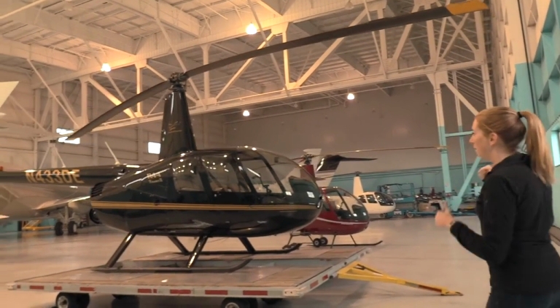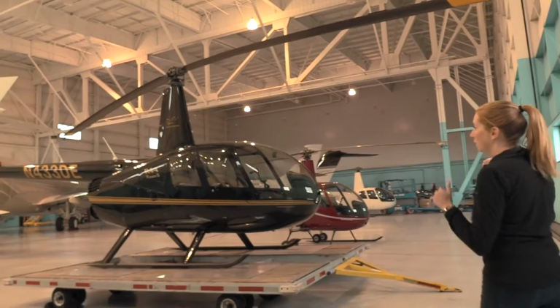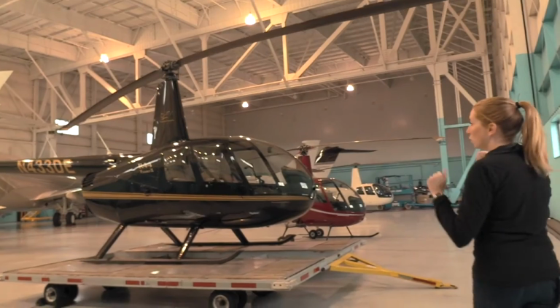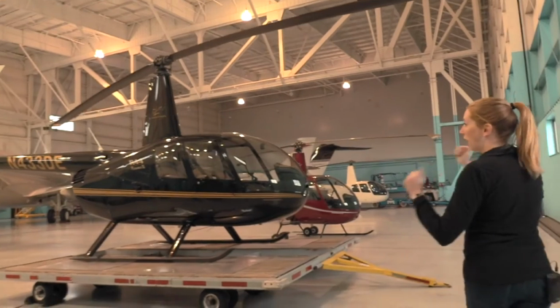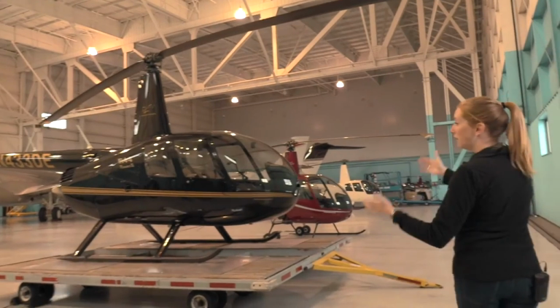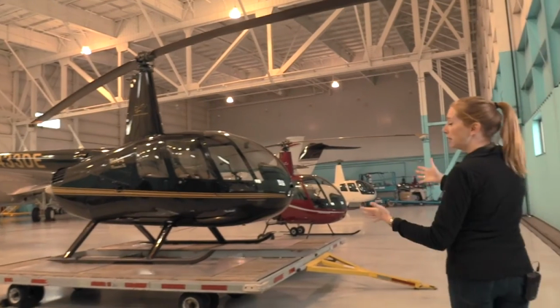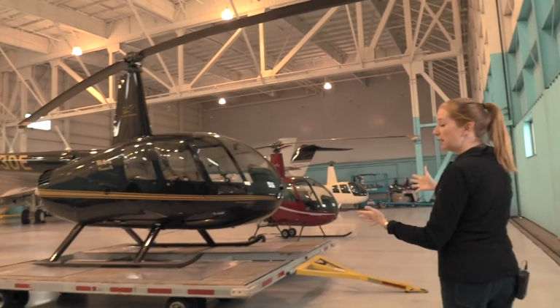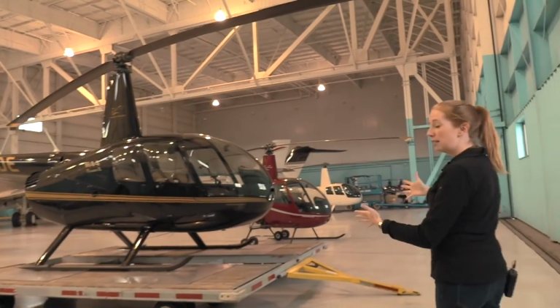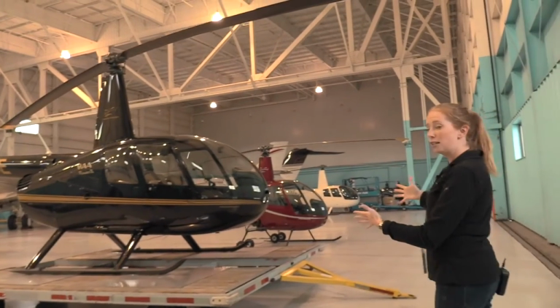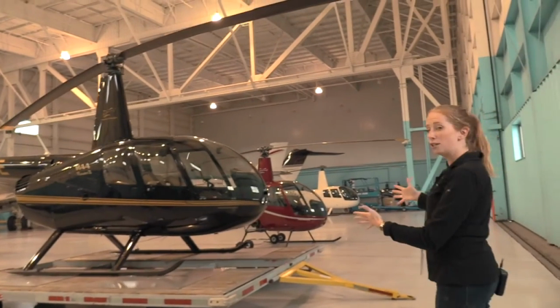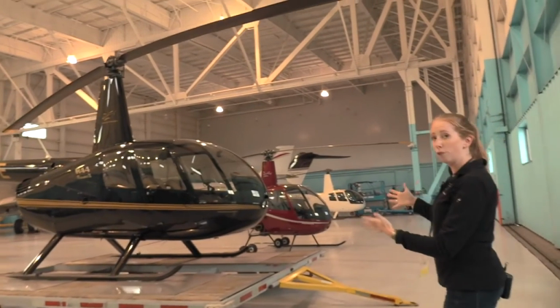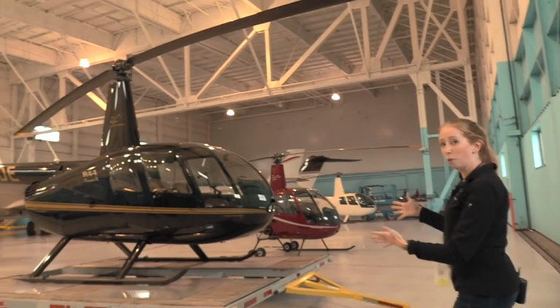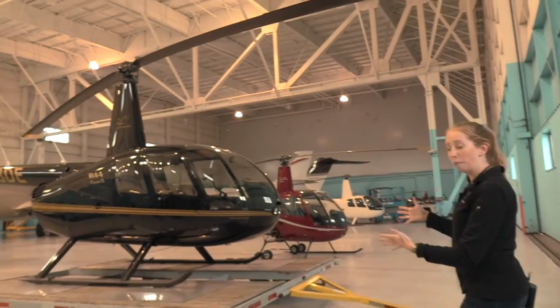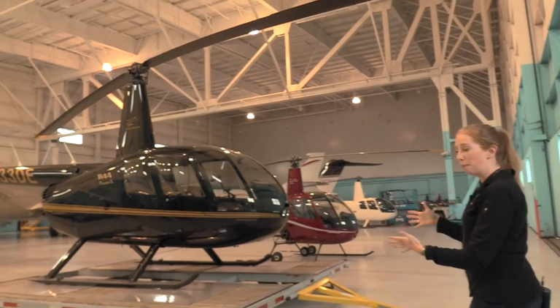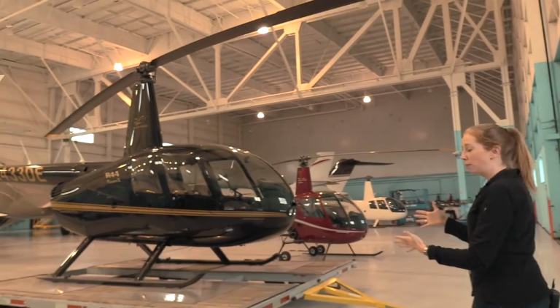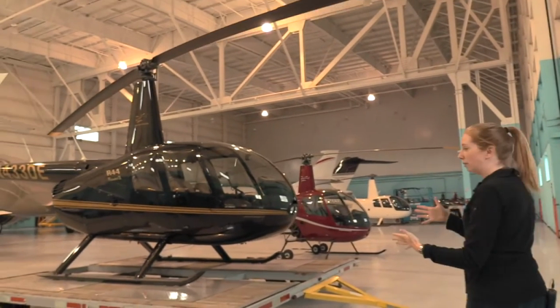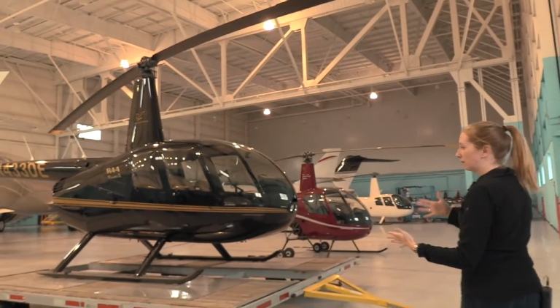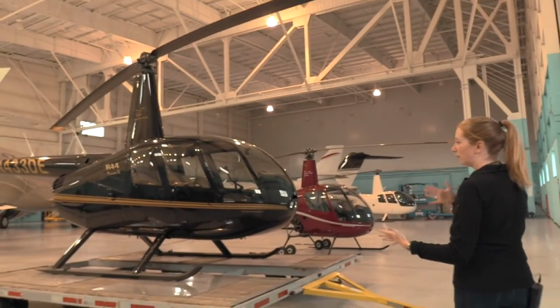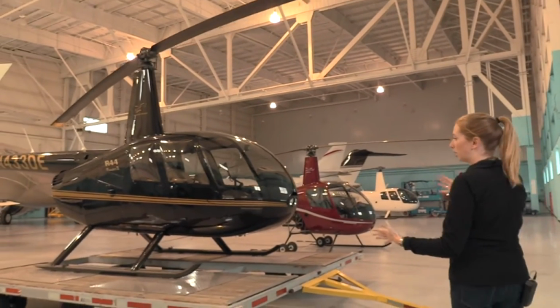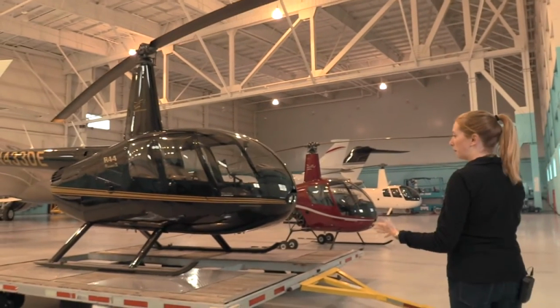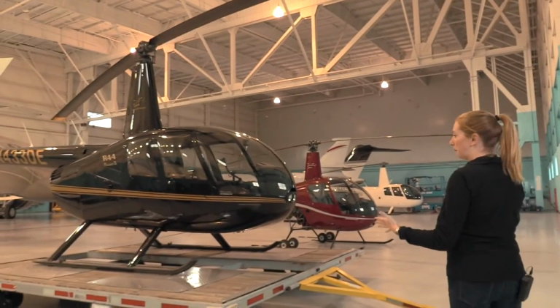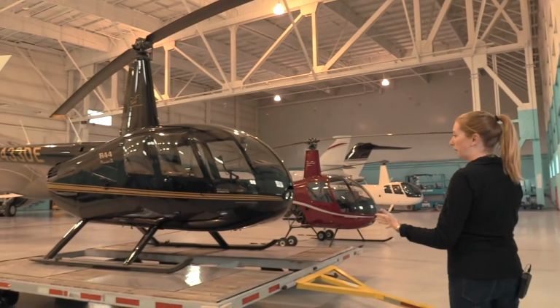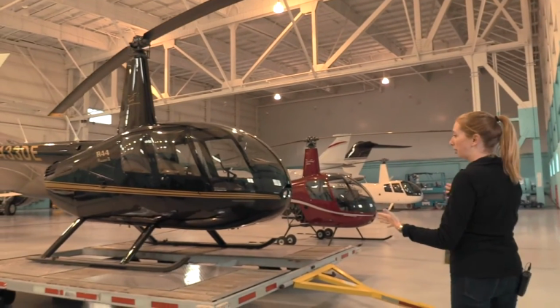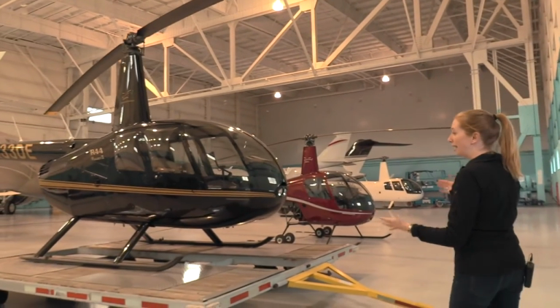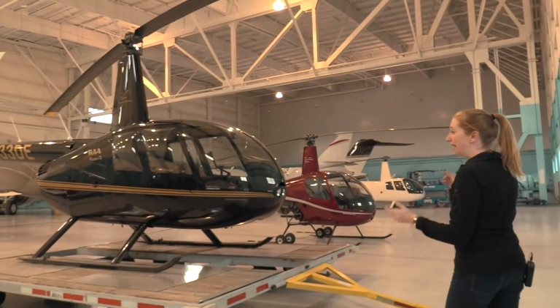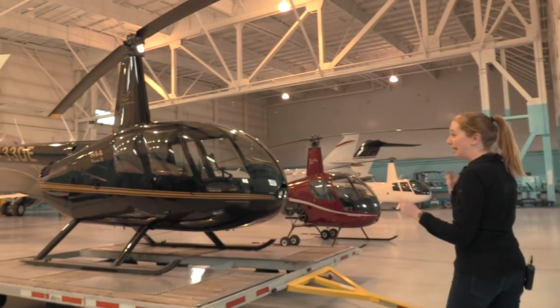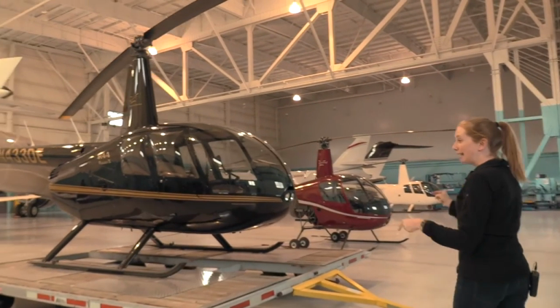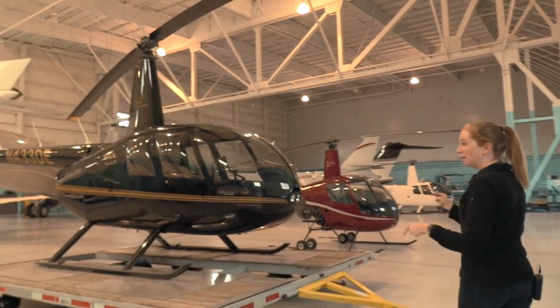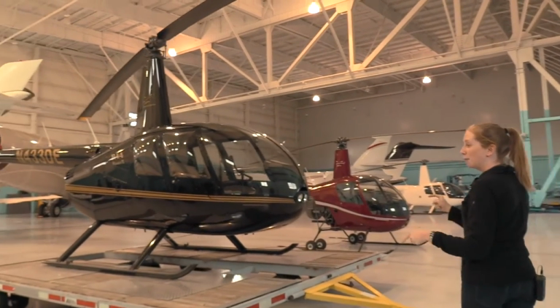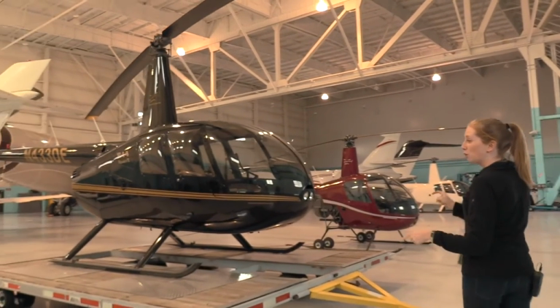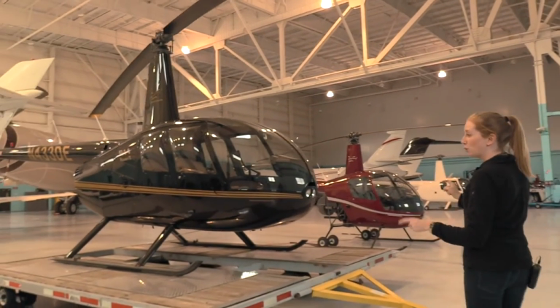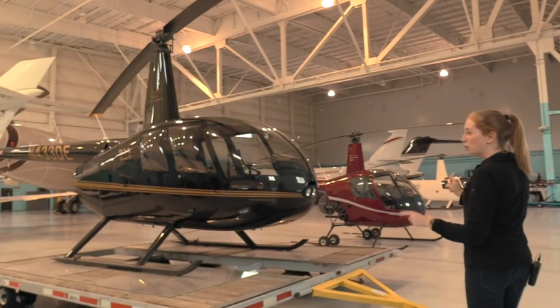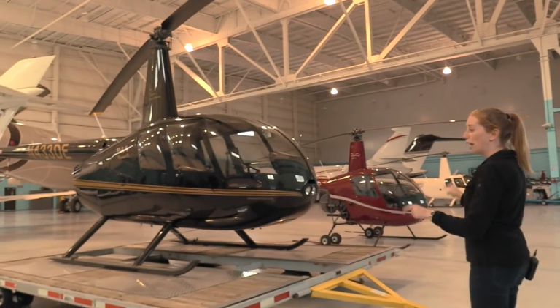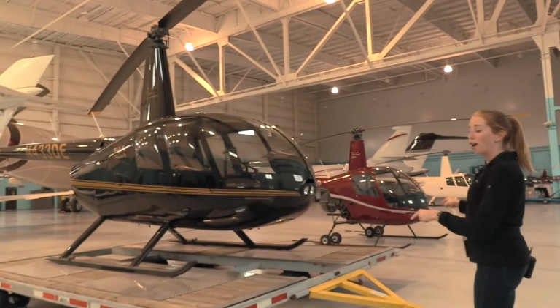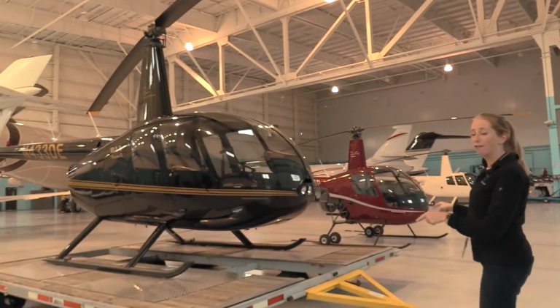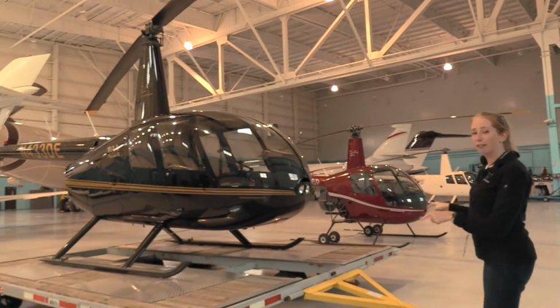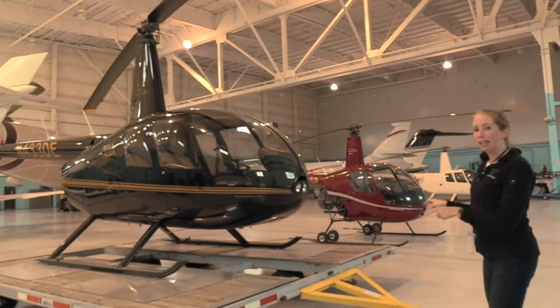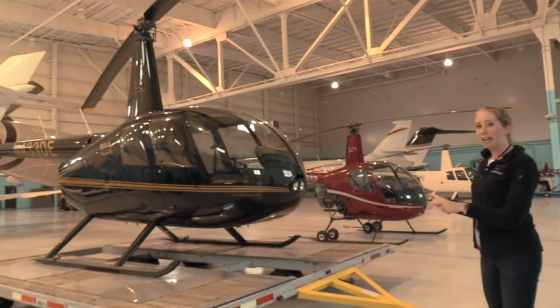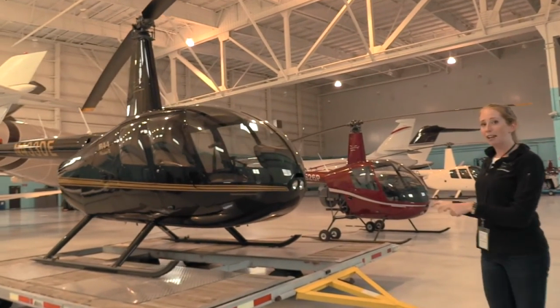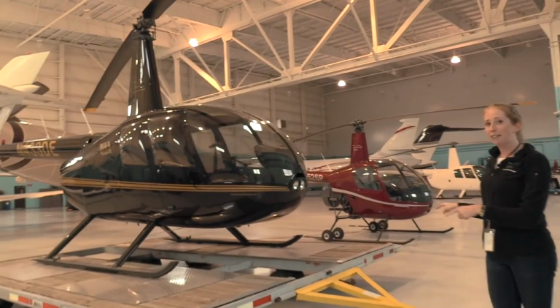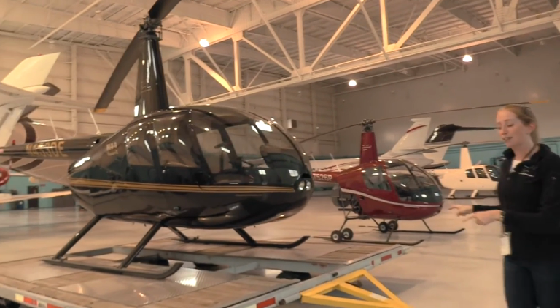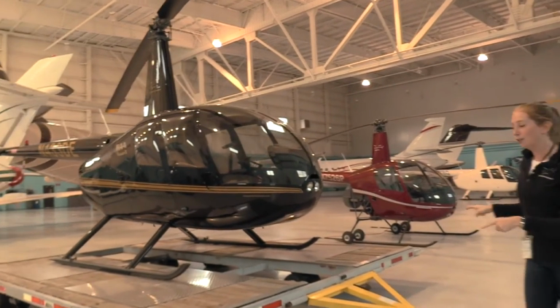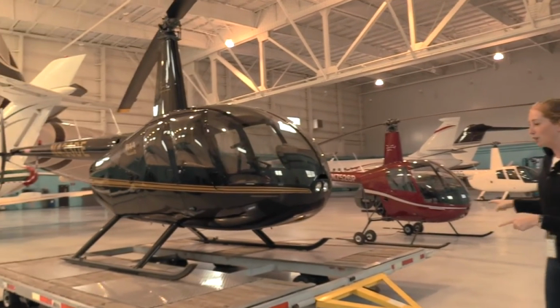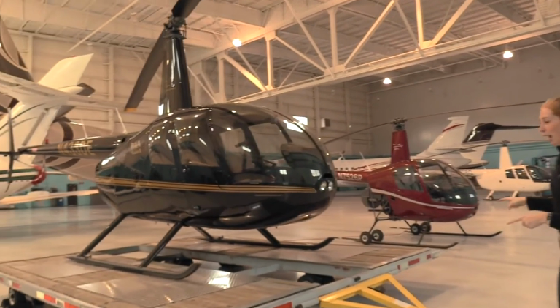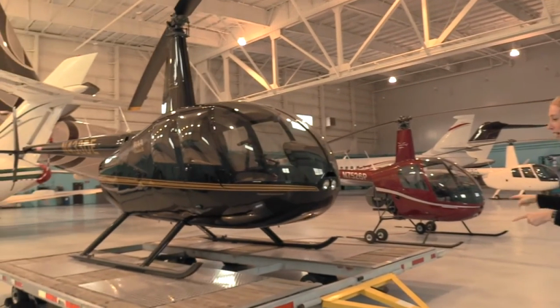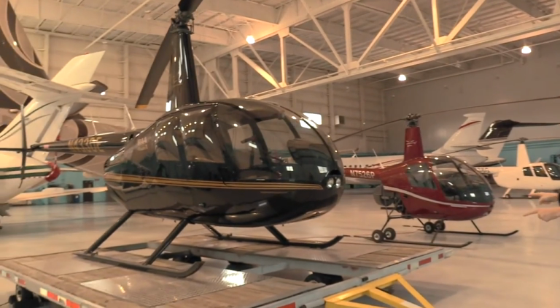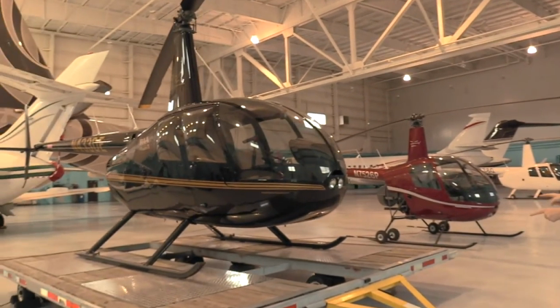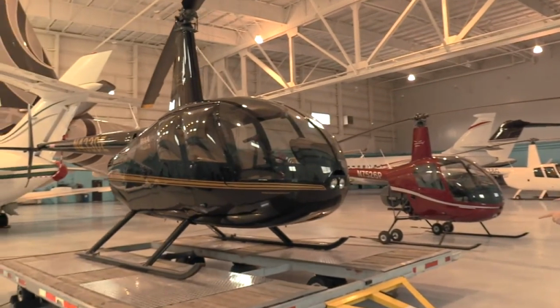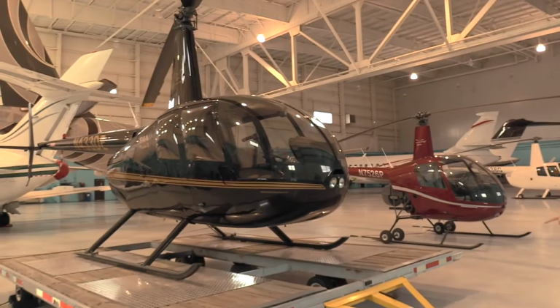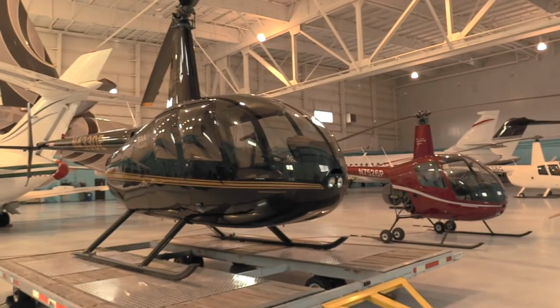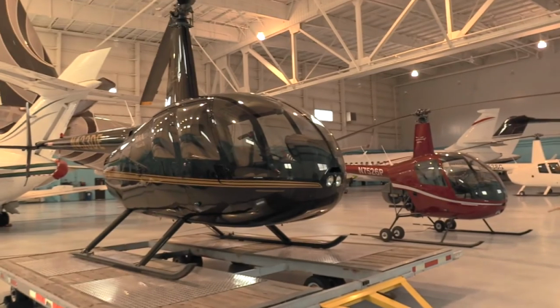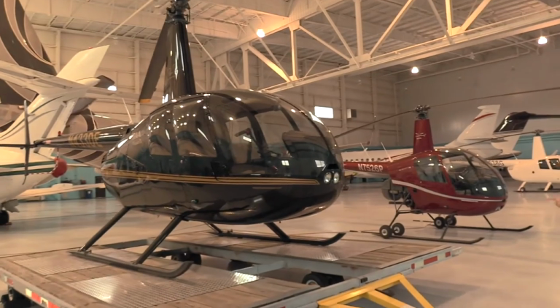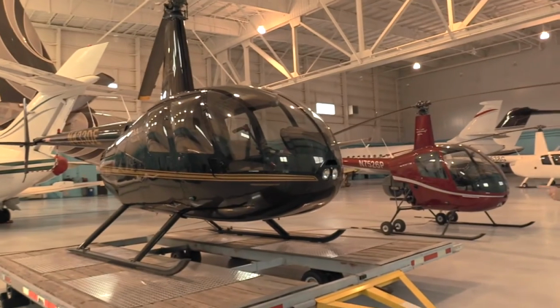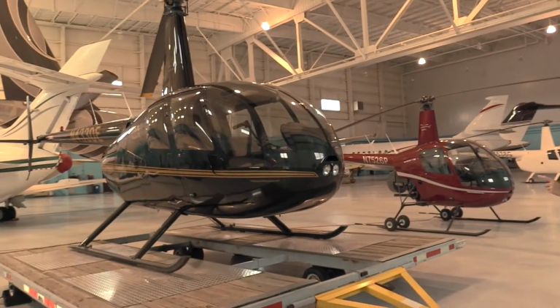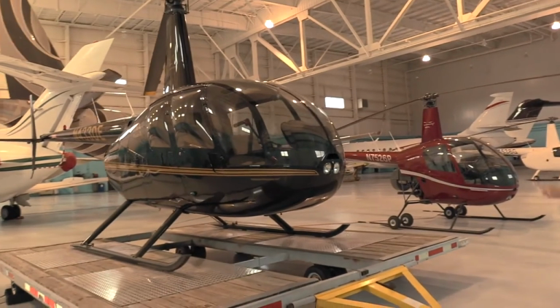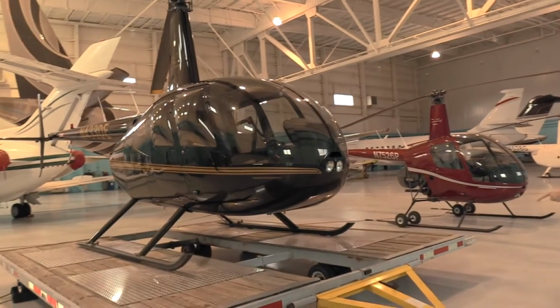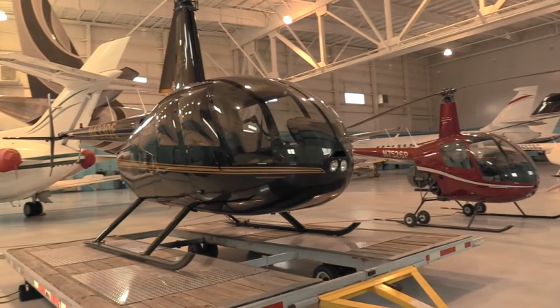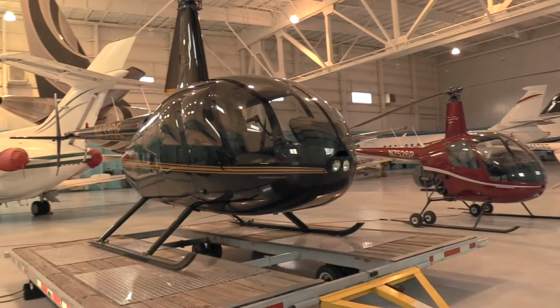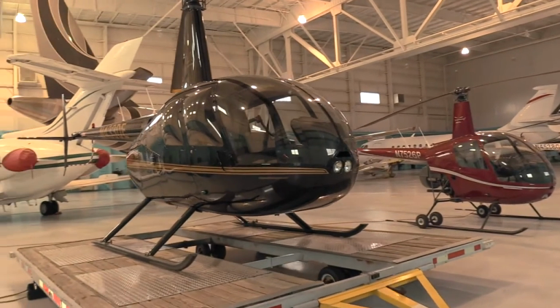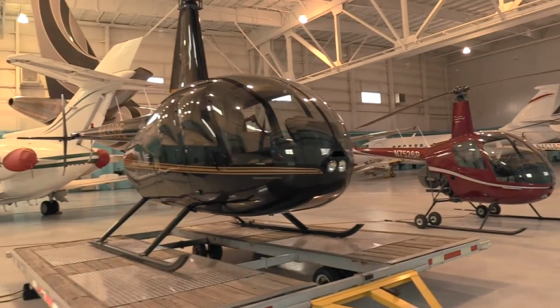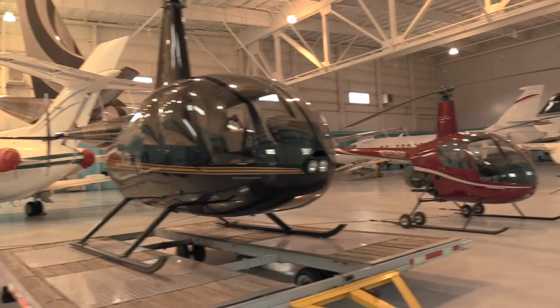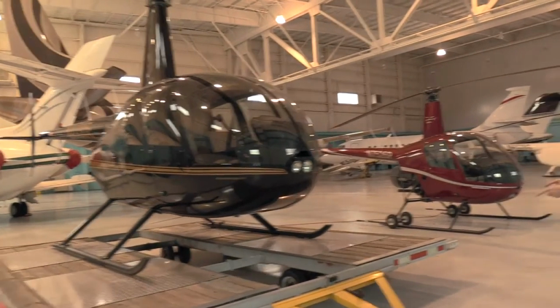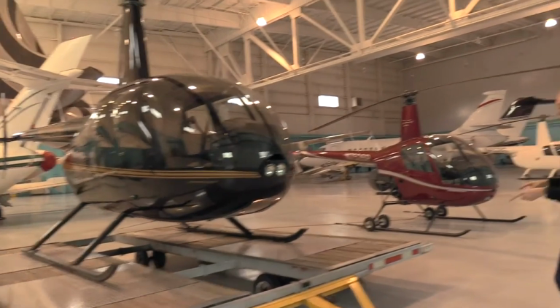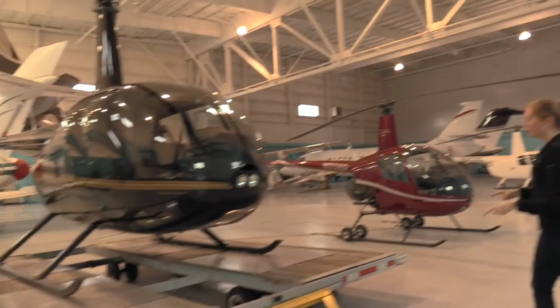So it obviously seats four people. It's a little bit bigger. We do take off and land on this little dolly, and it is as hard as it looks.